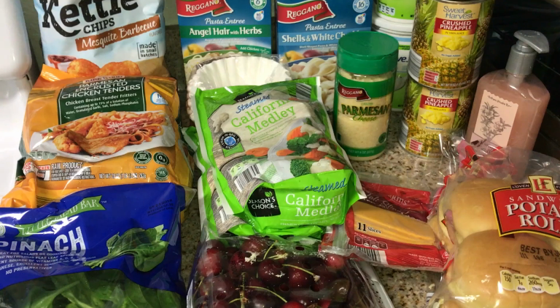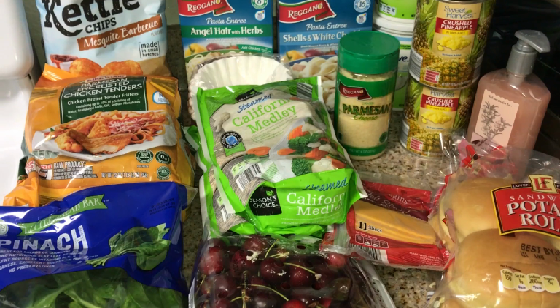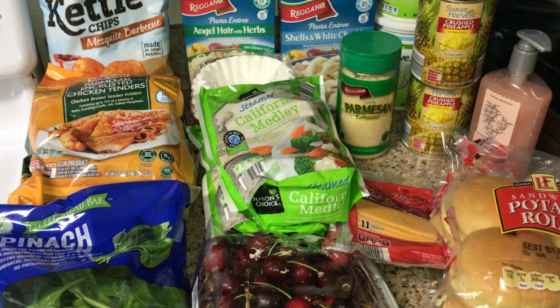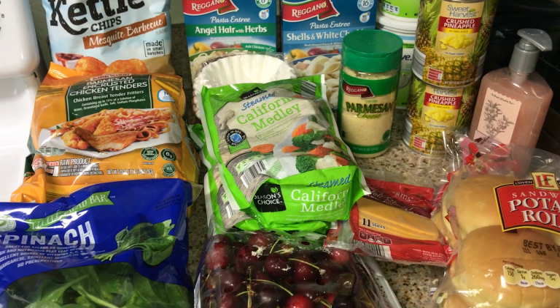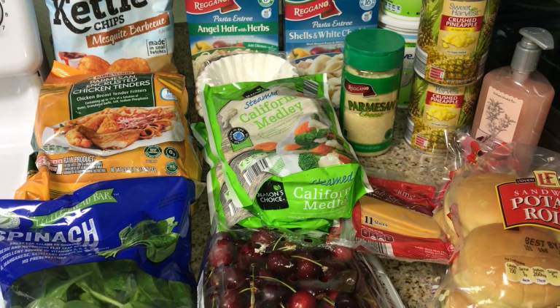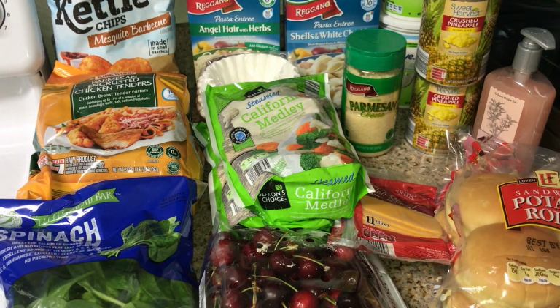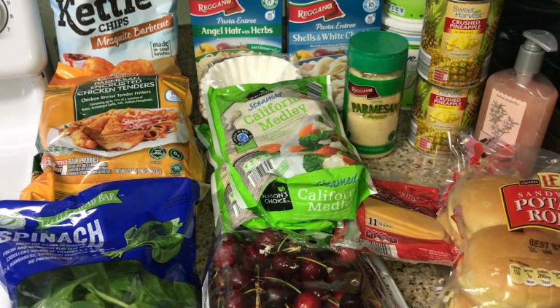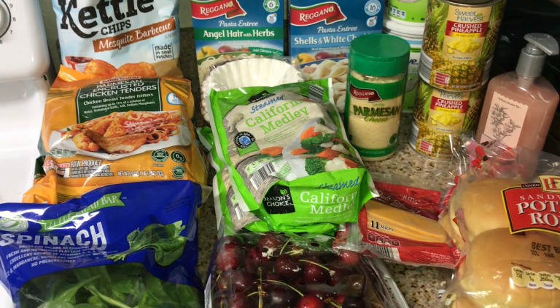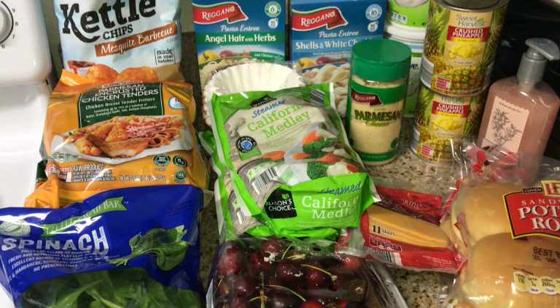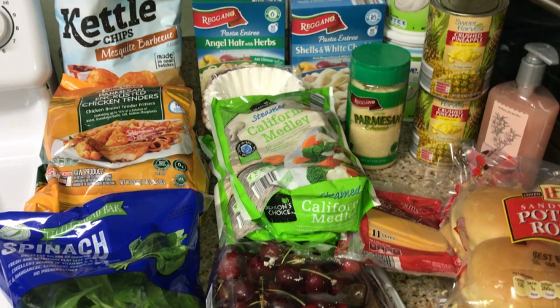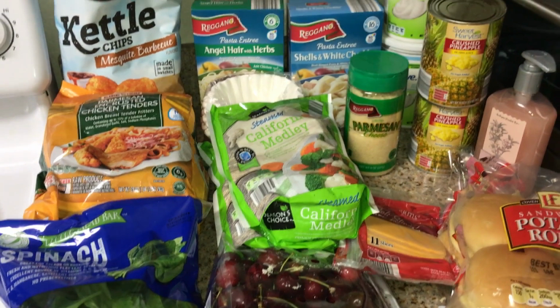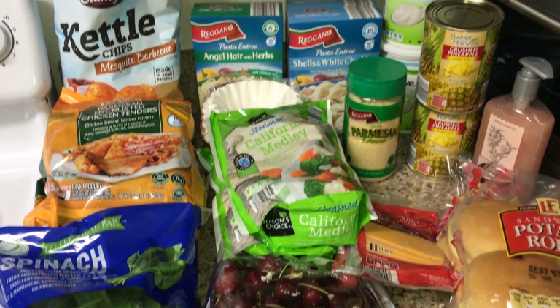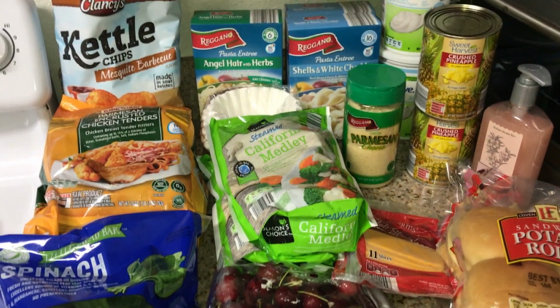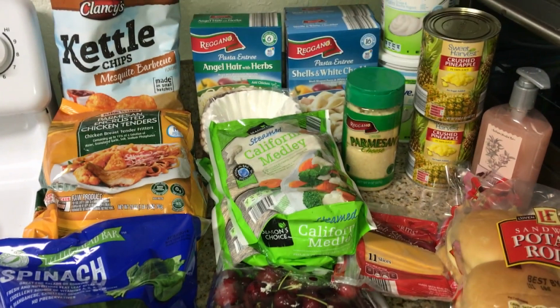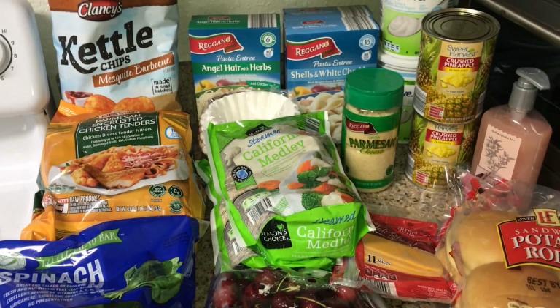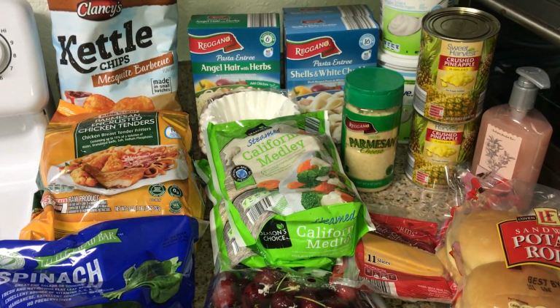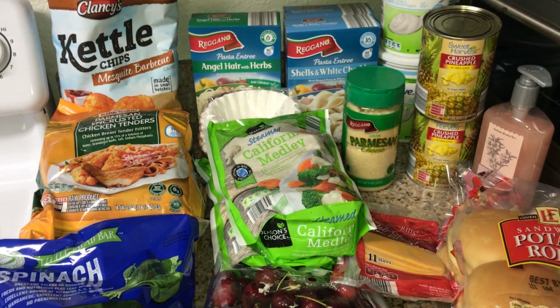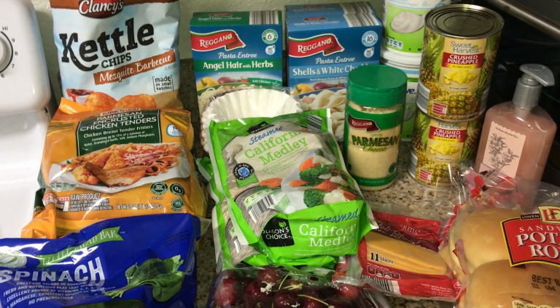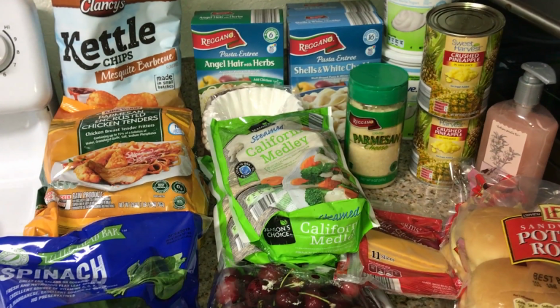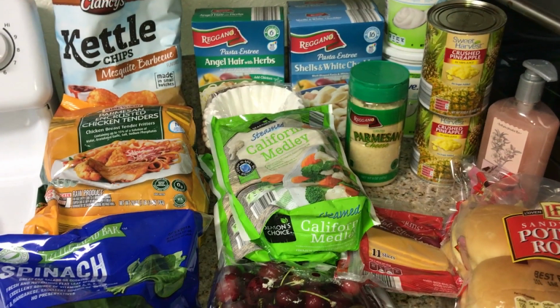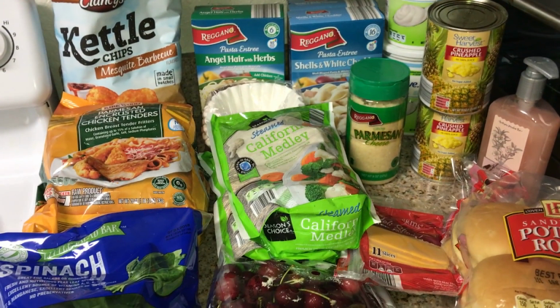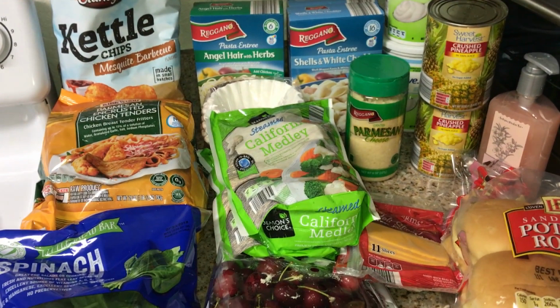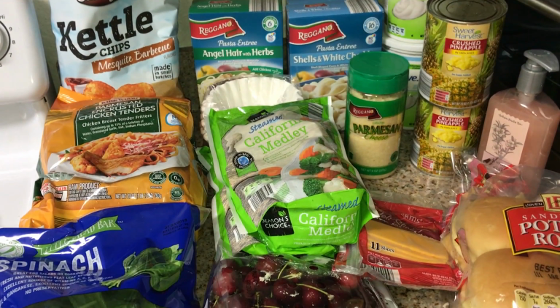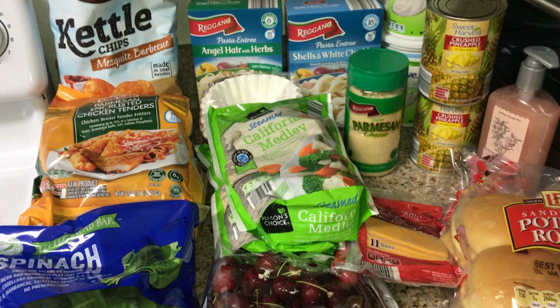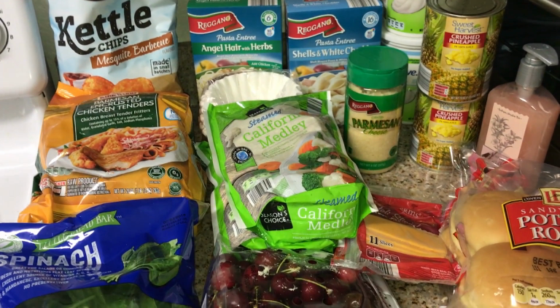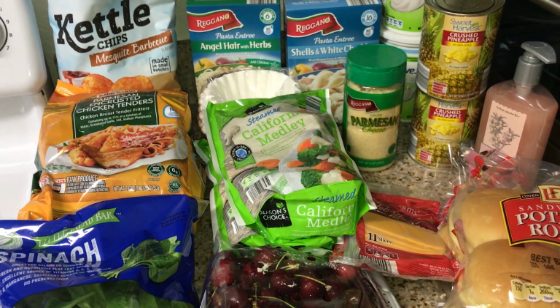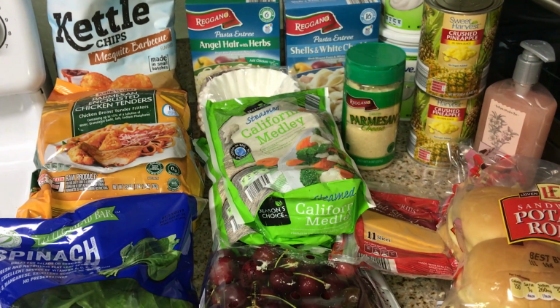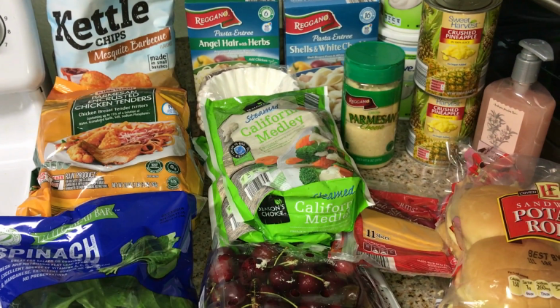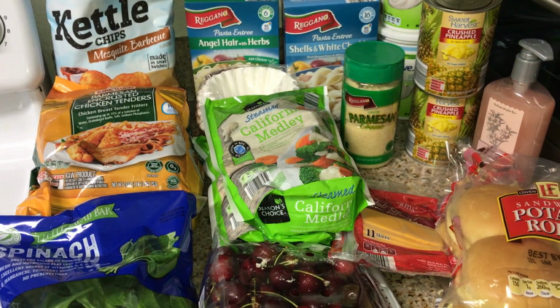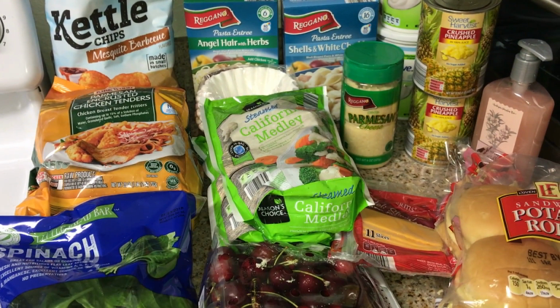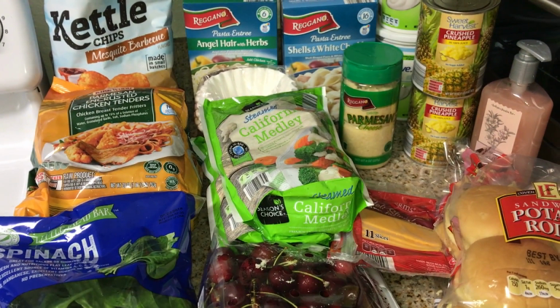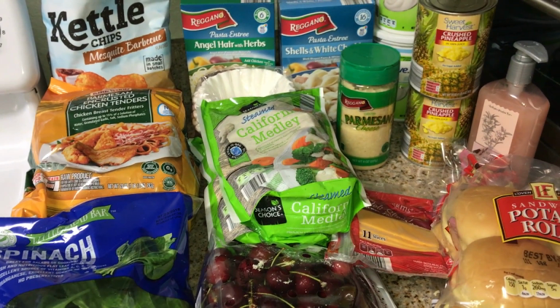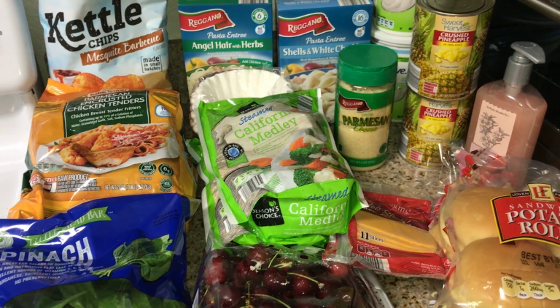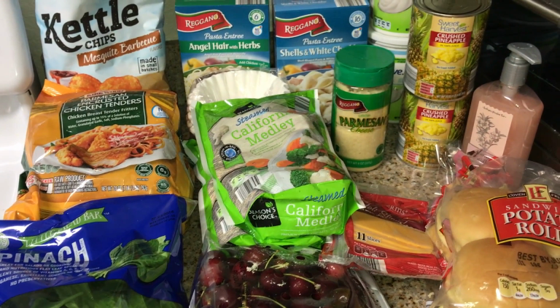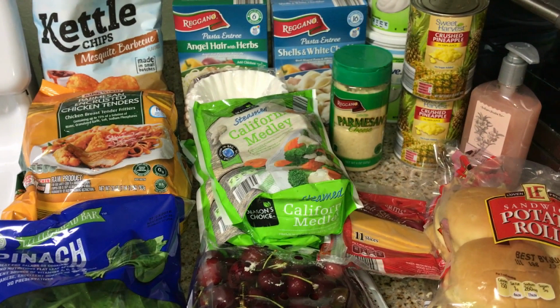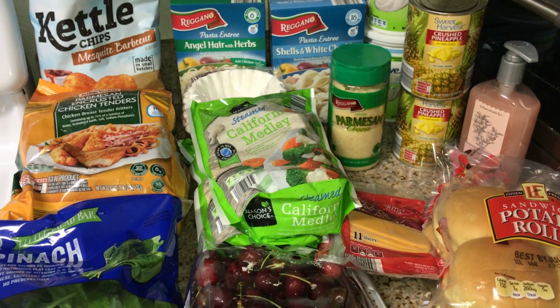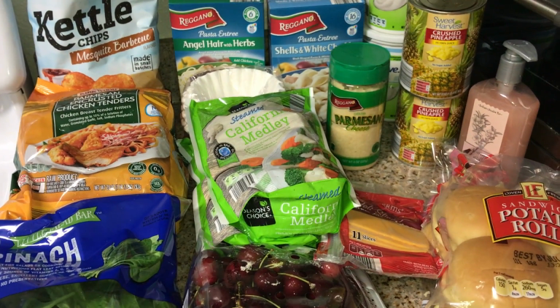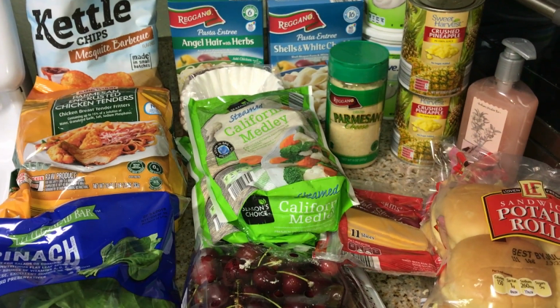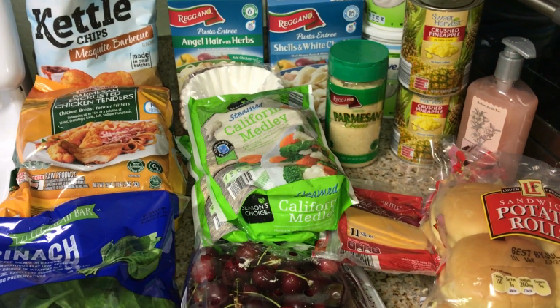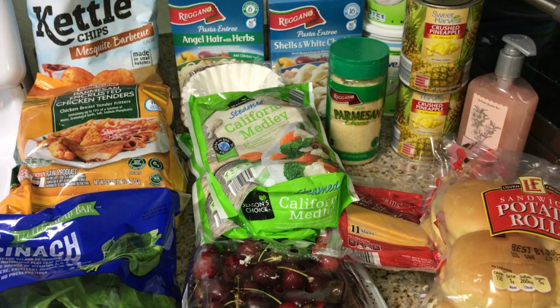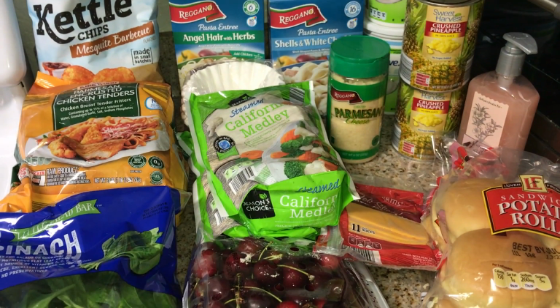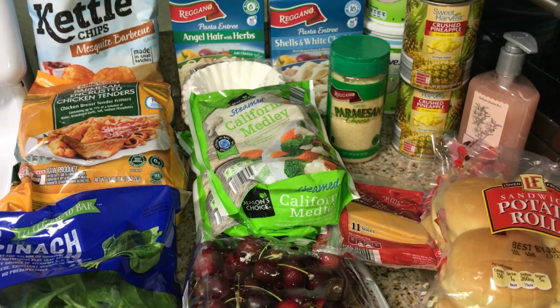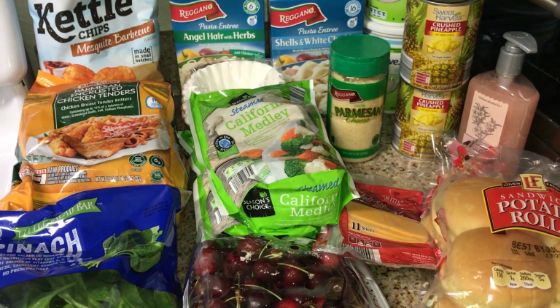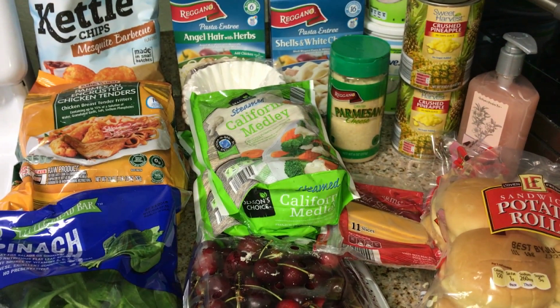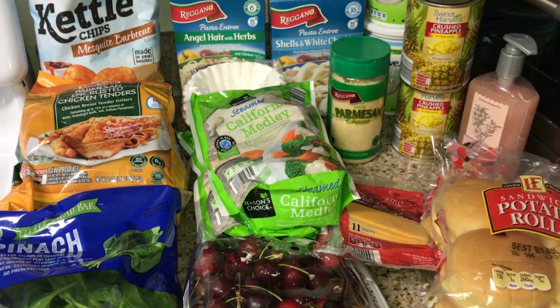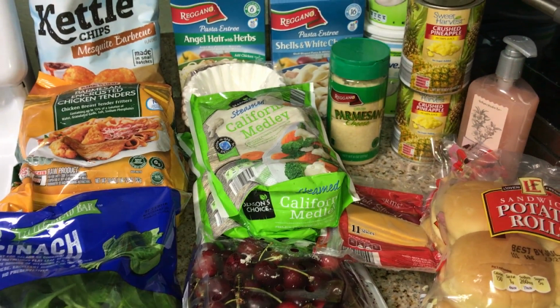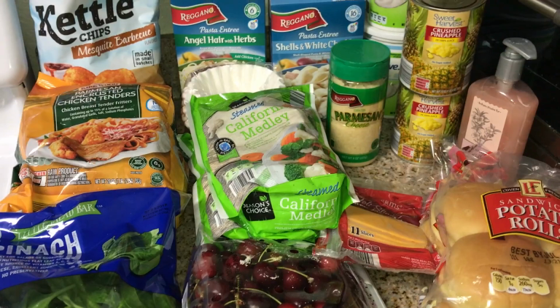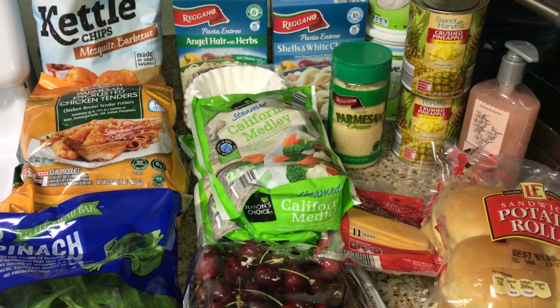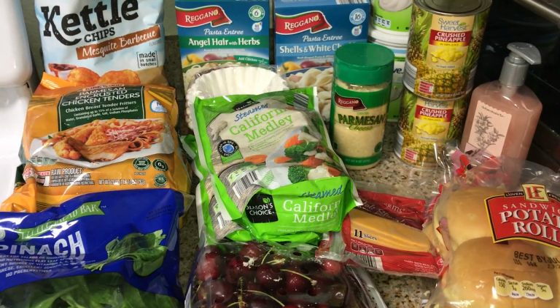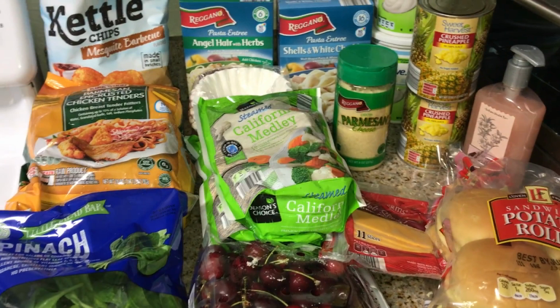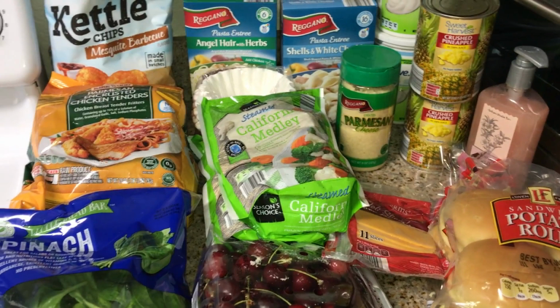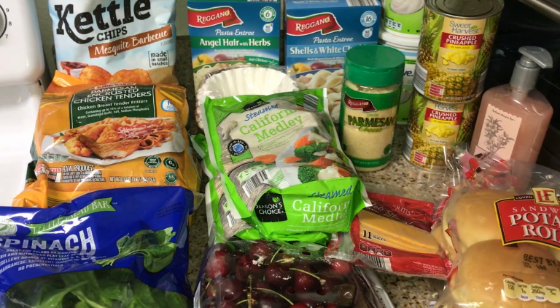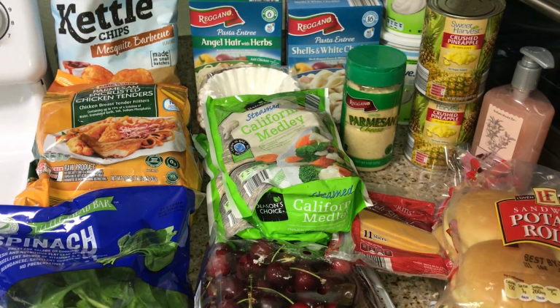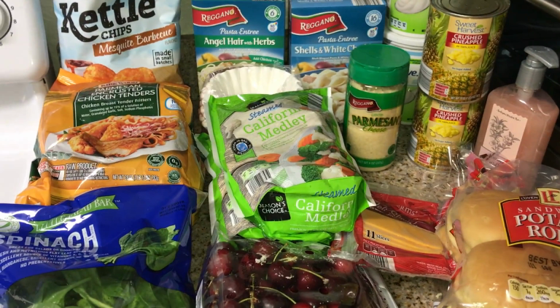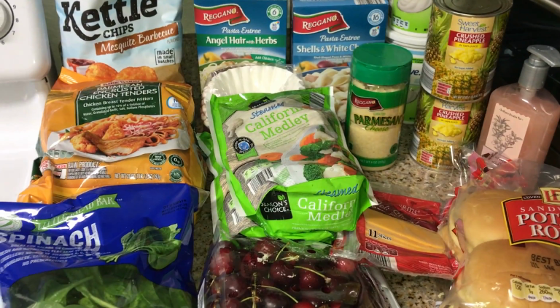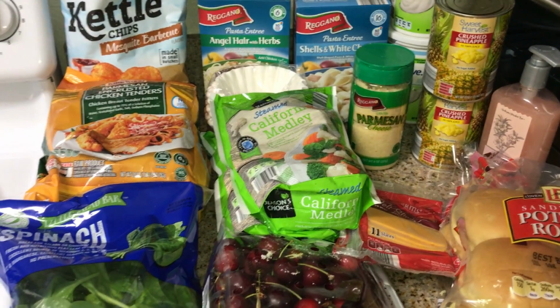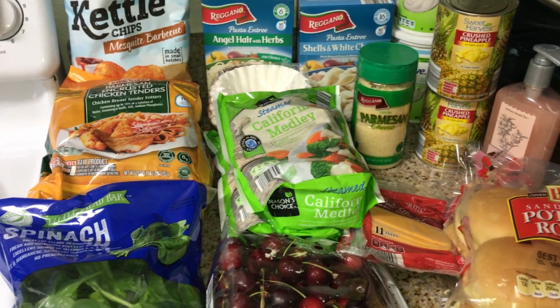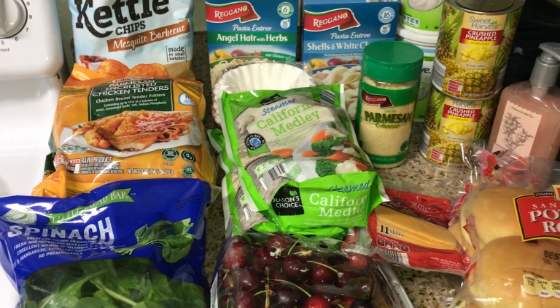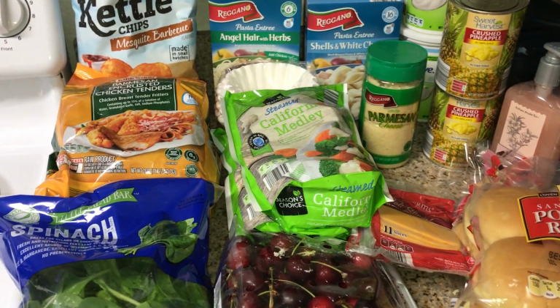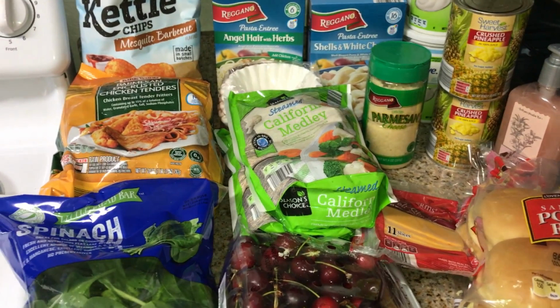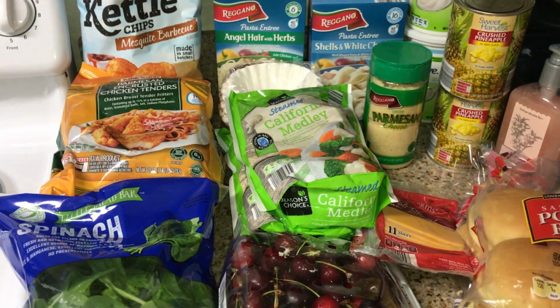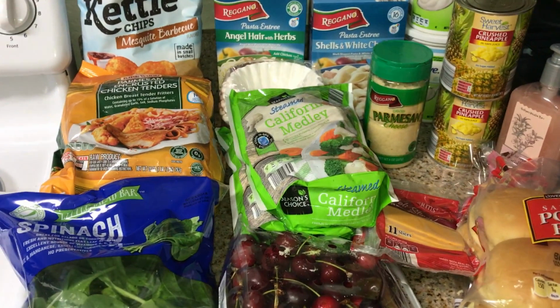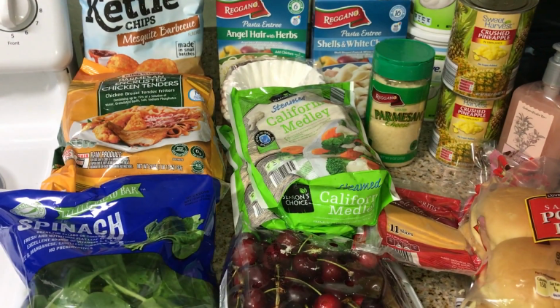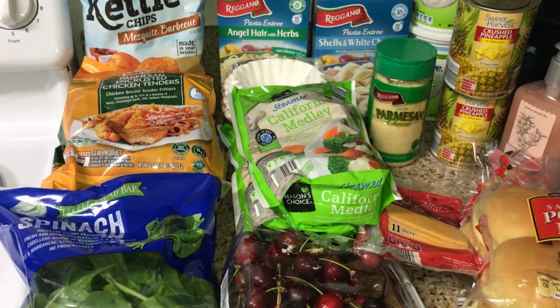Hey guys, welcome to Freedom in a Budget. It is my Aldi grocery haul time. I spent a total of $33.82.